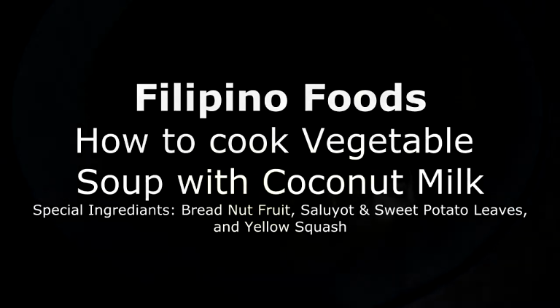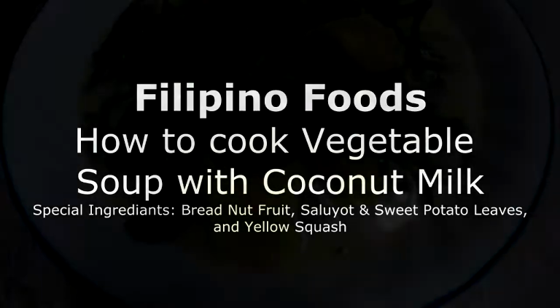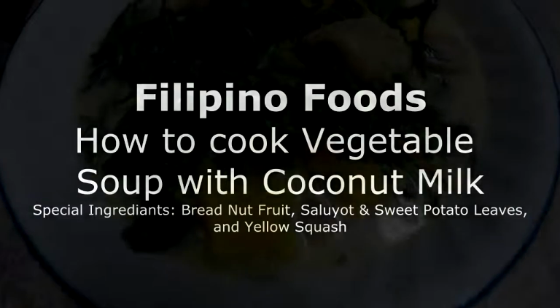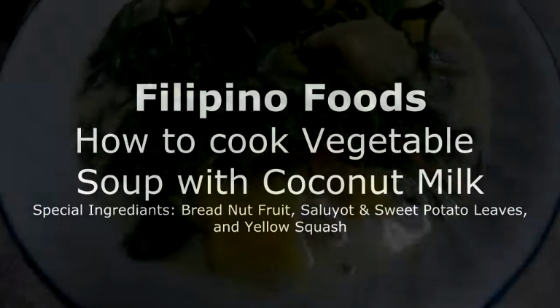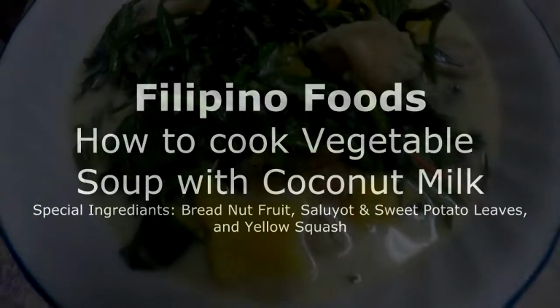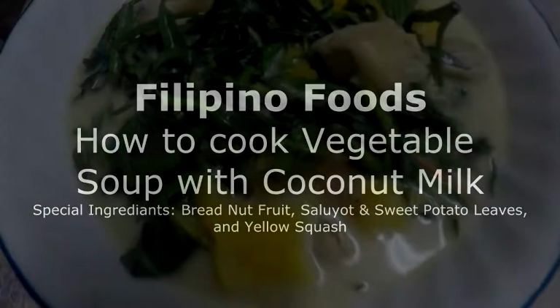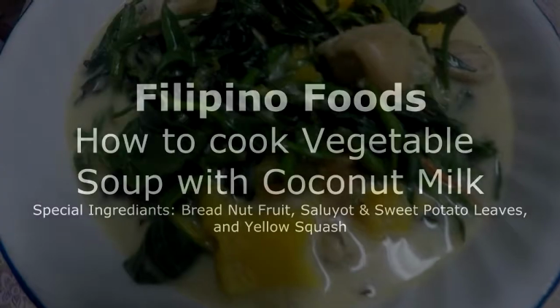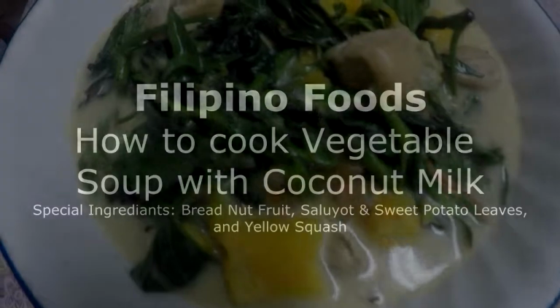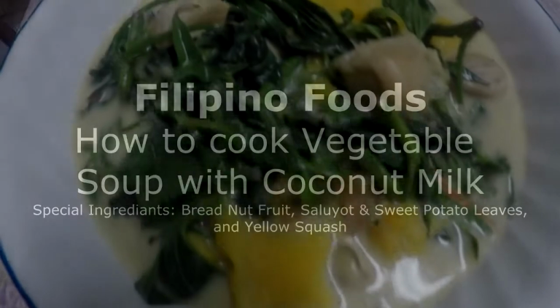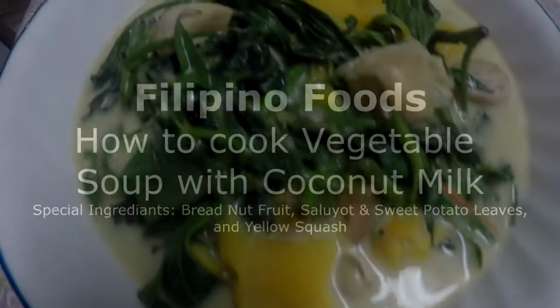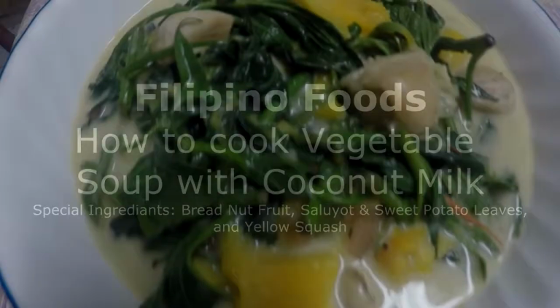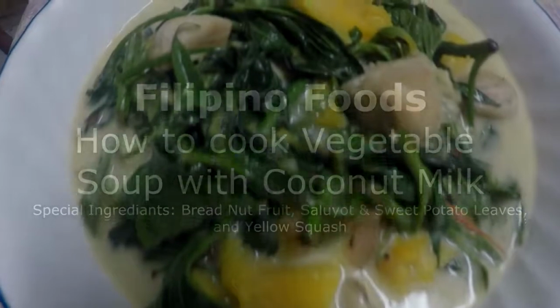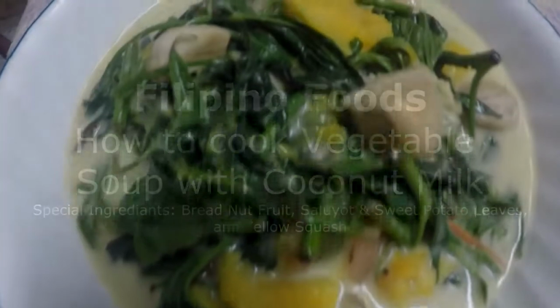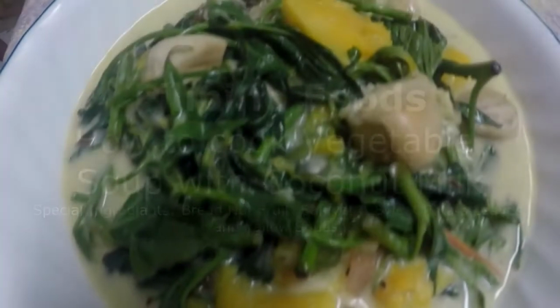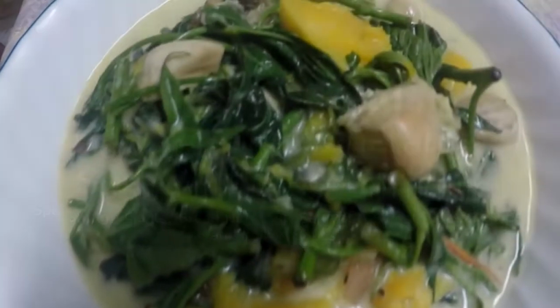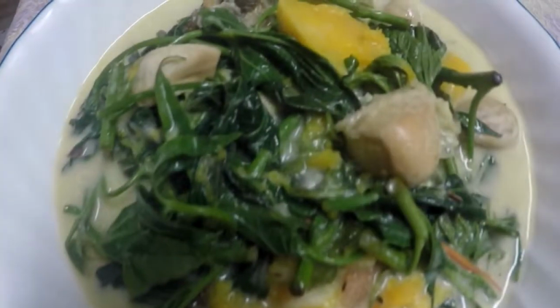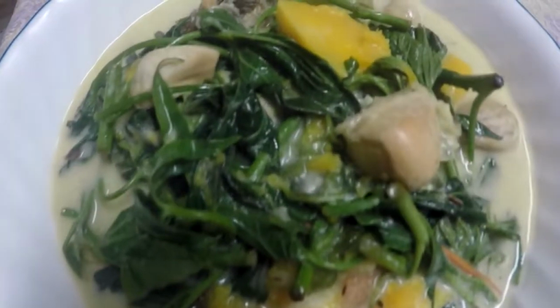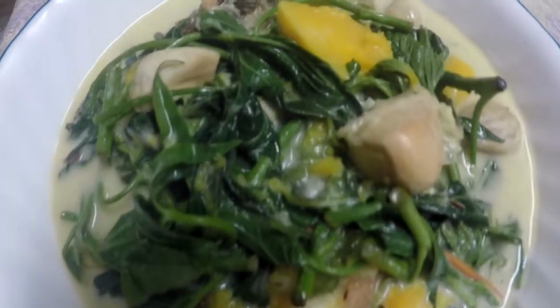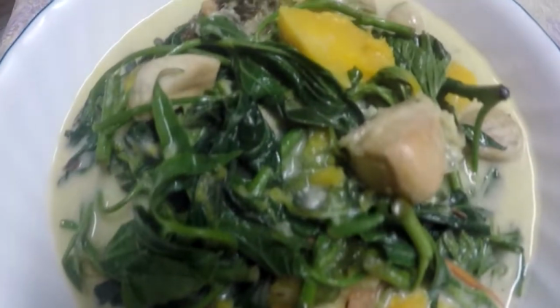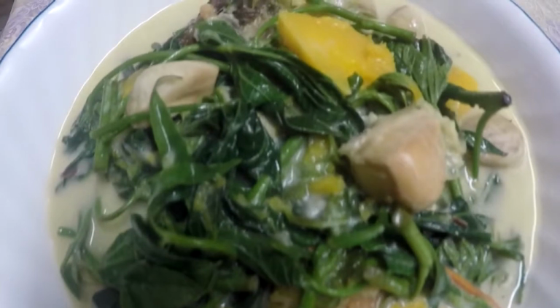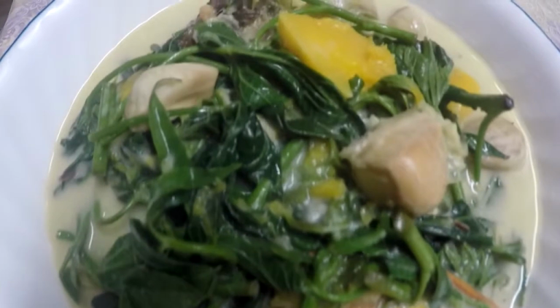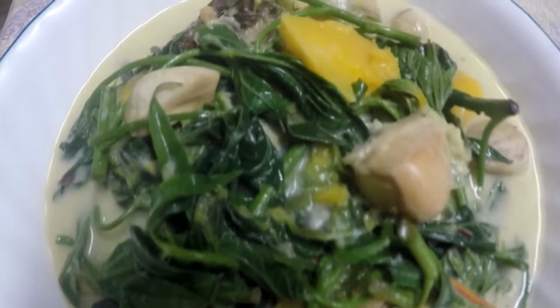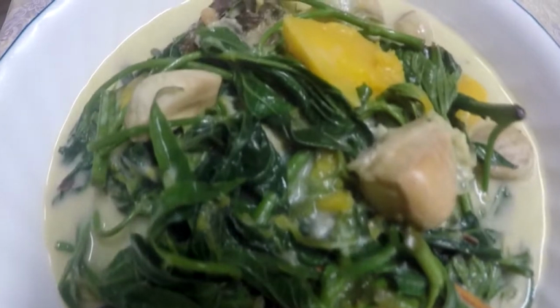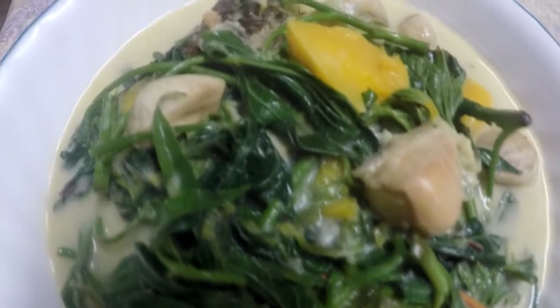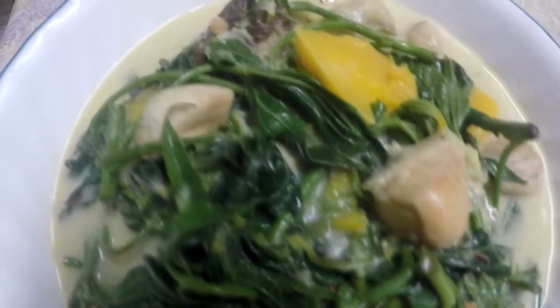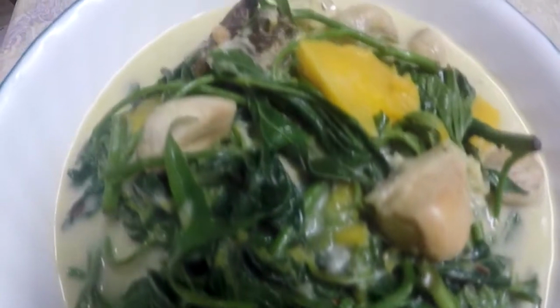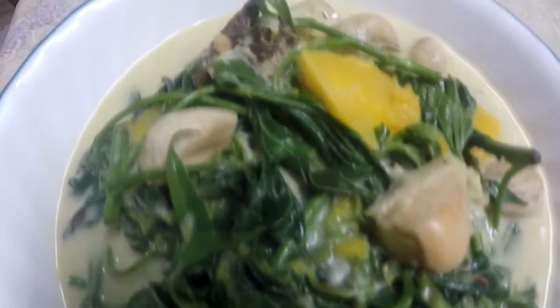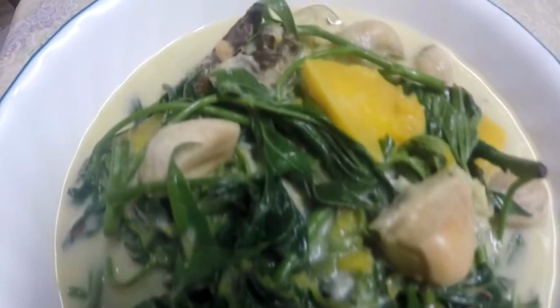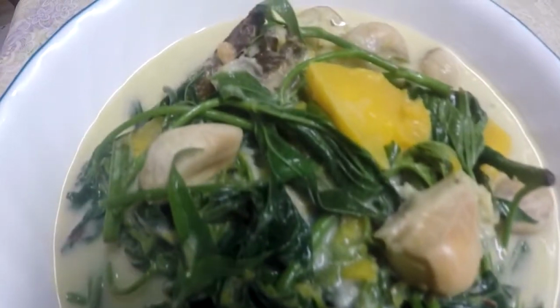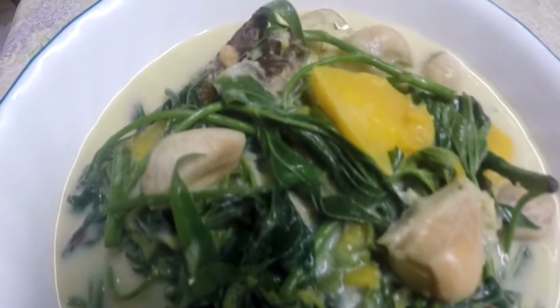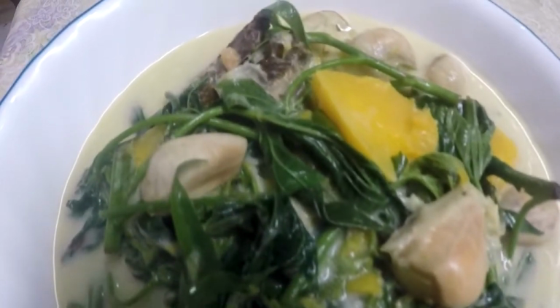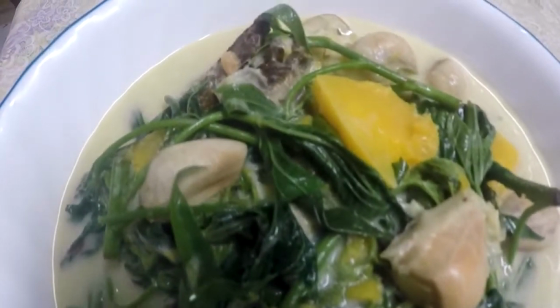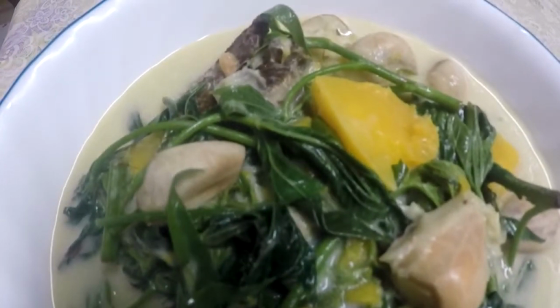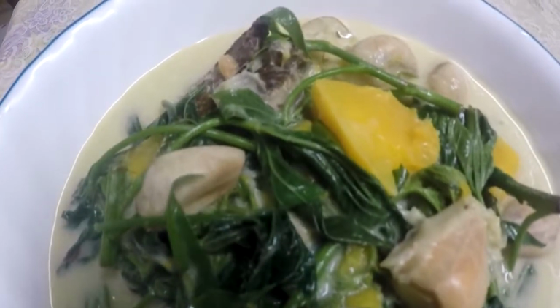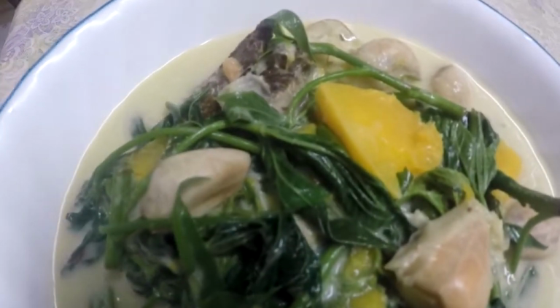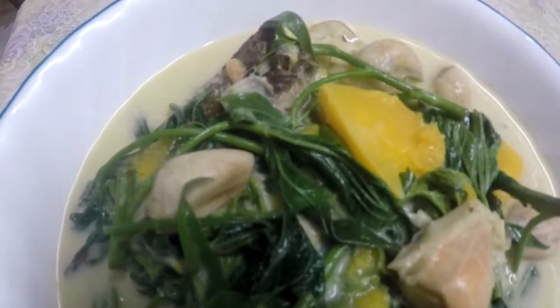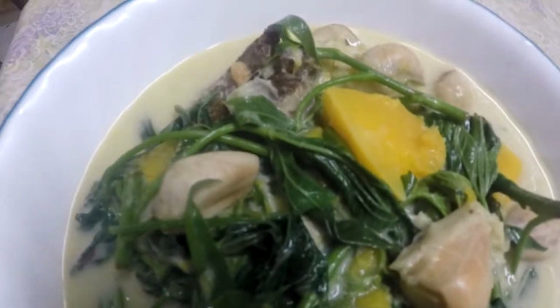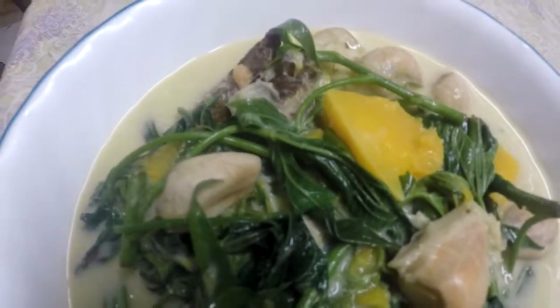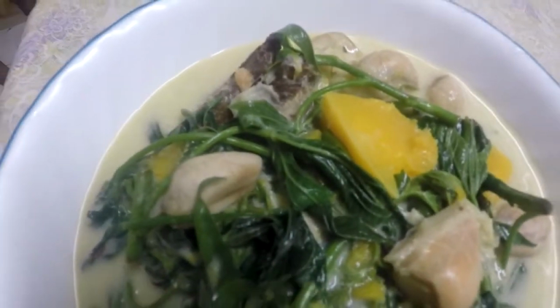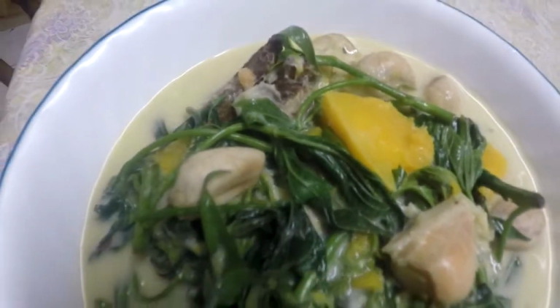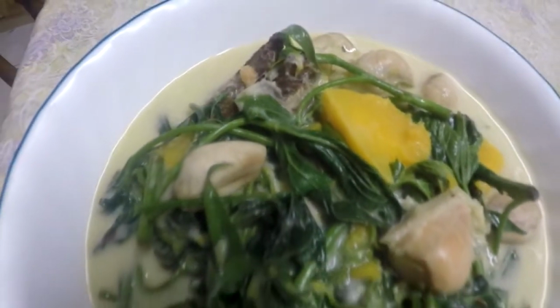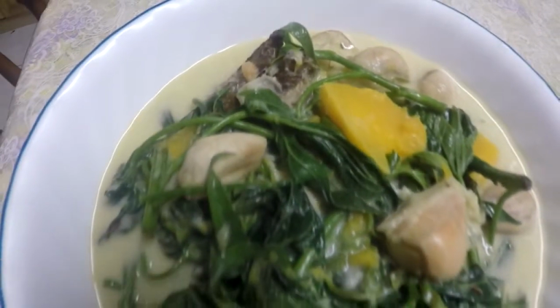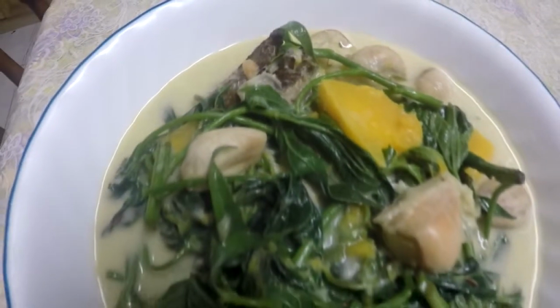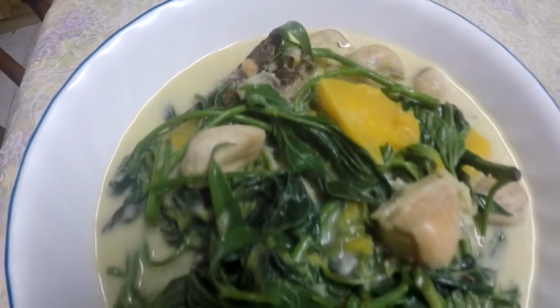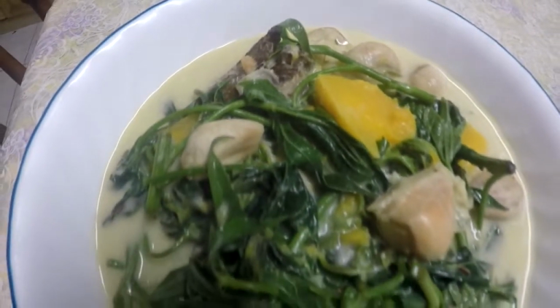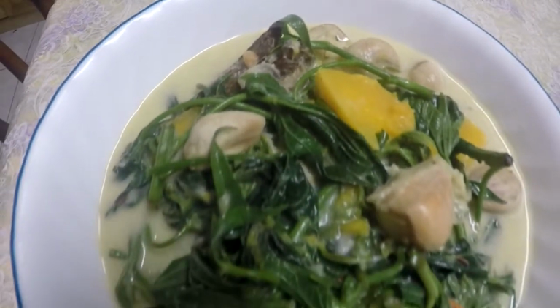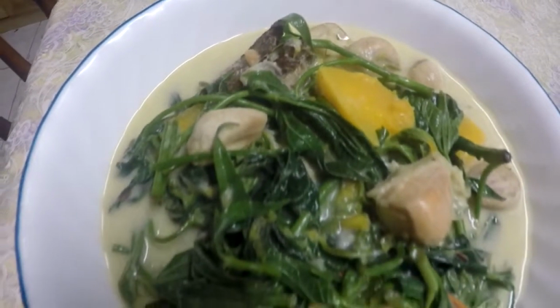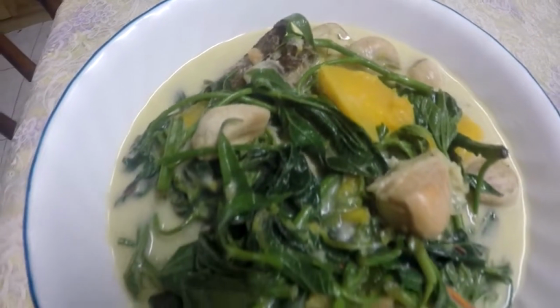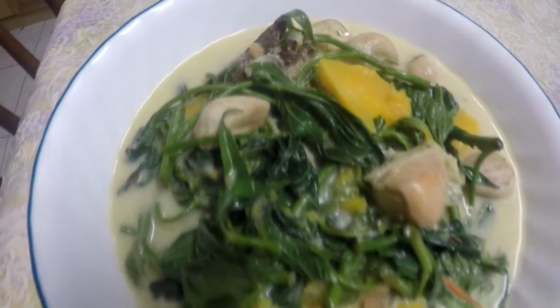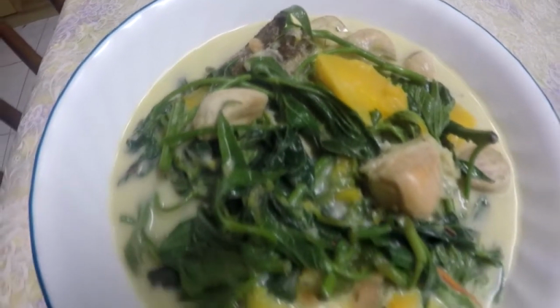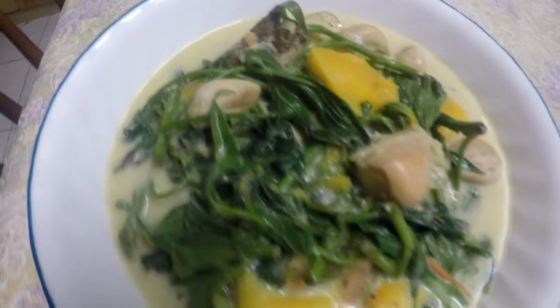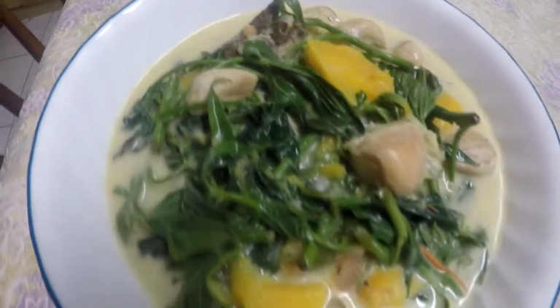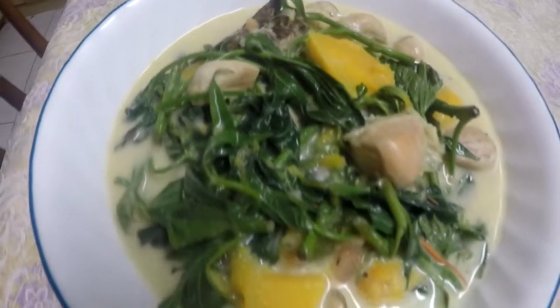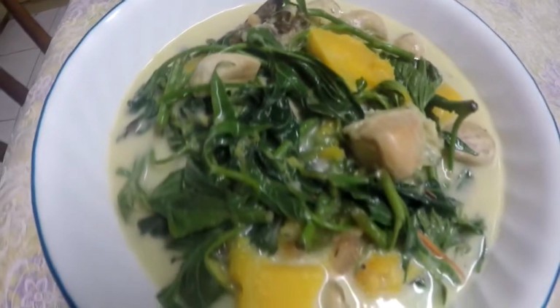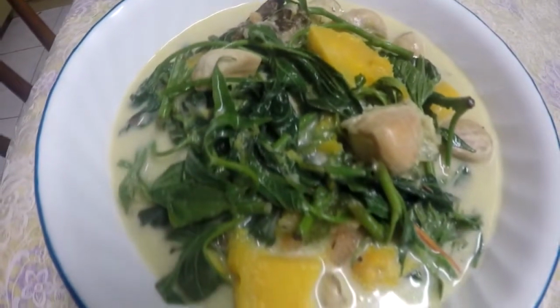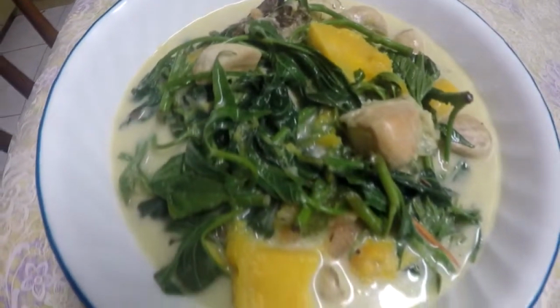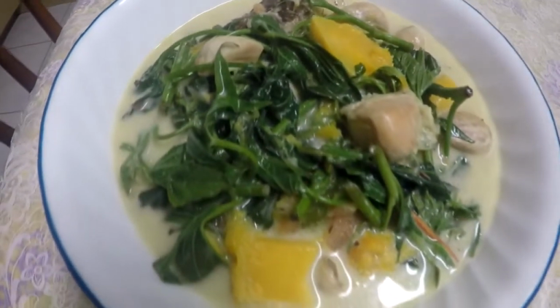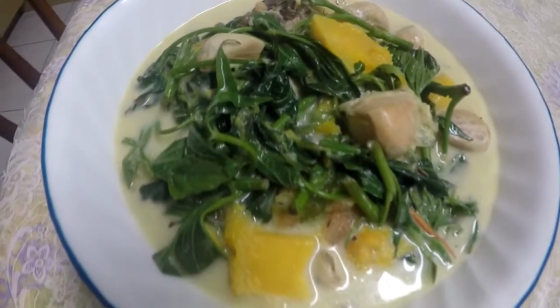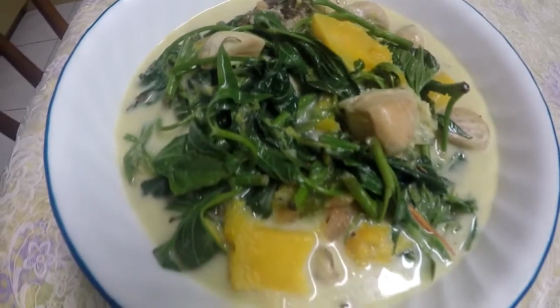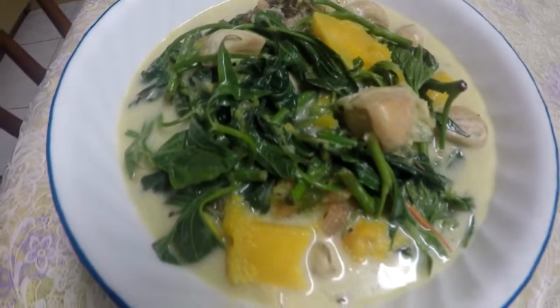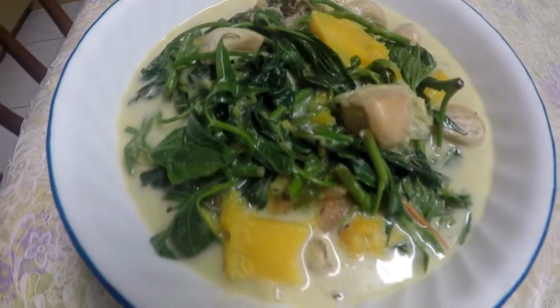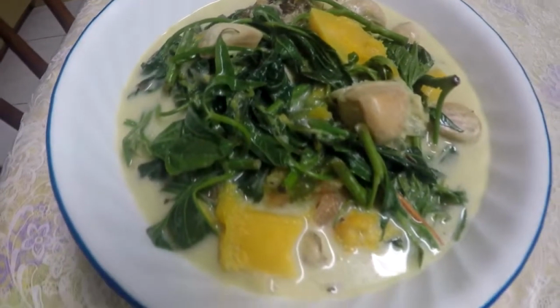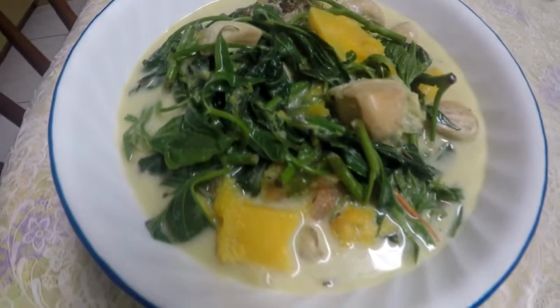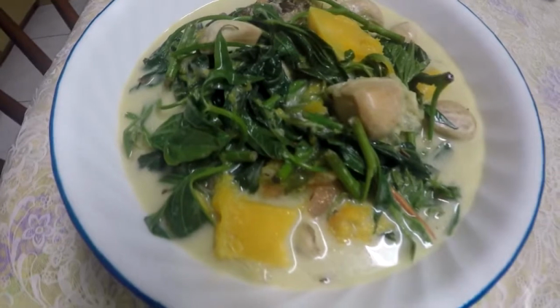Hello everyone, today we will be making very delicious healthy vegetable soup with coconut milk.